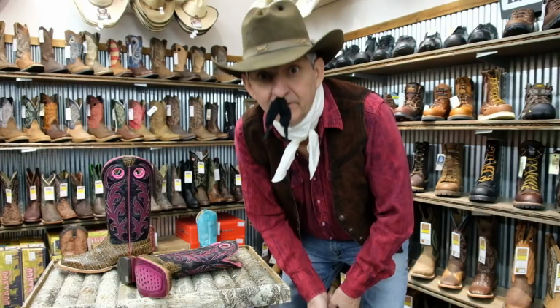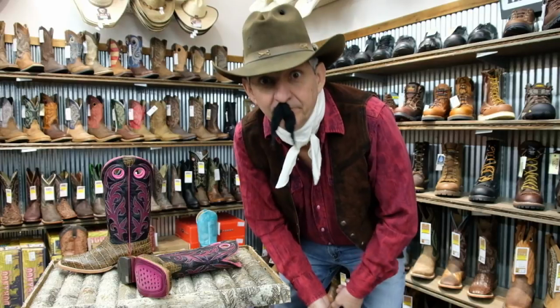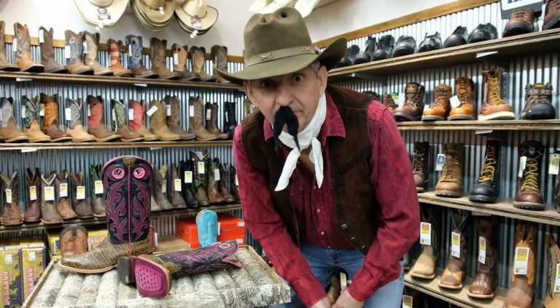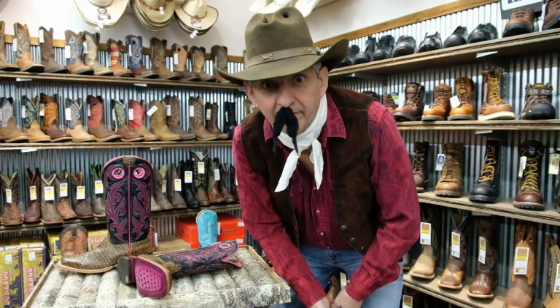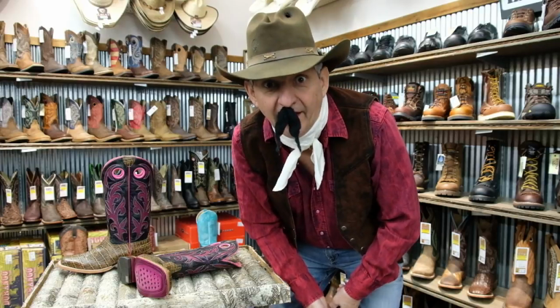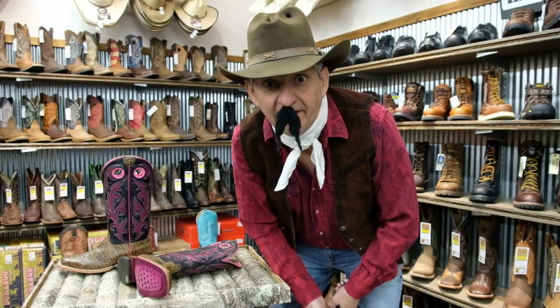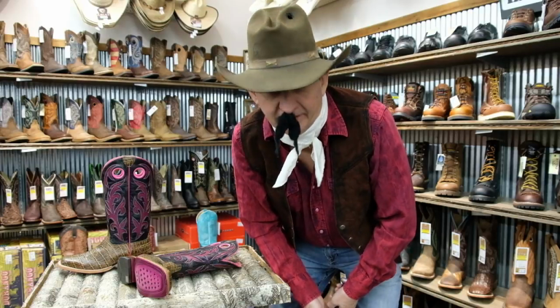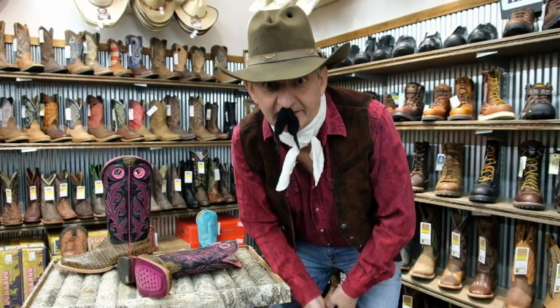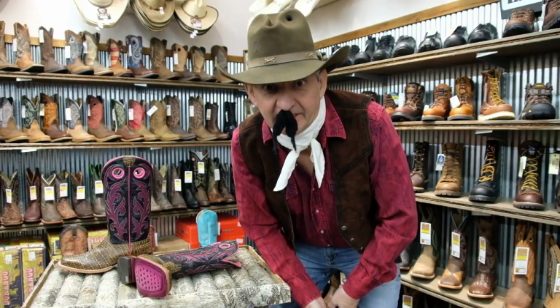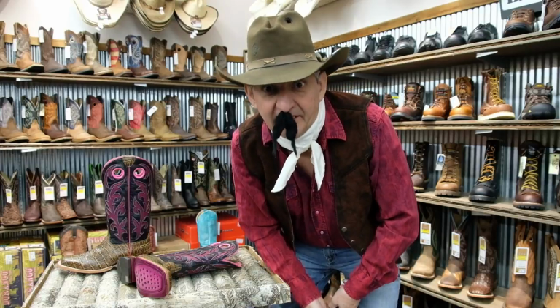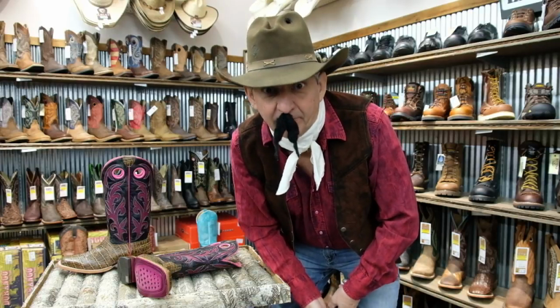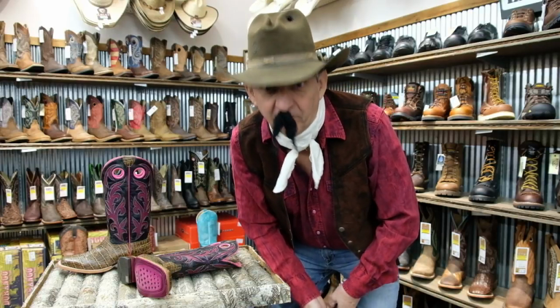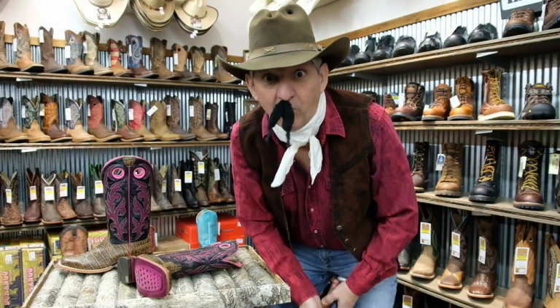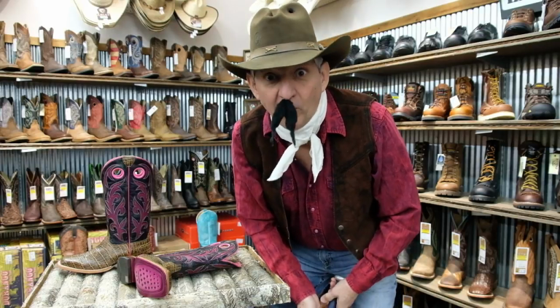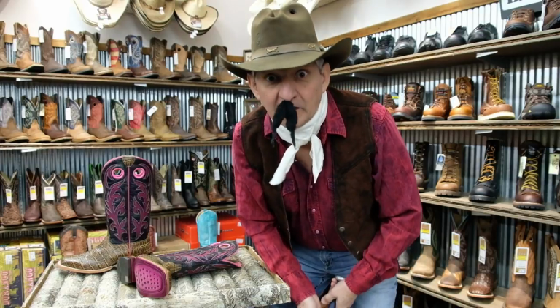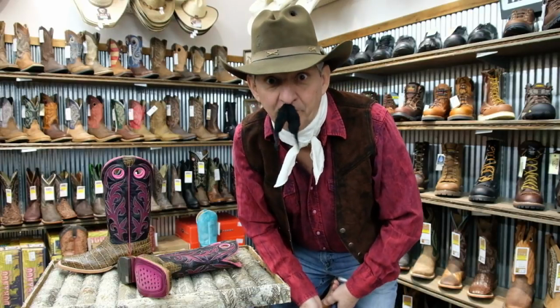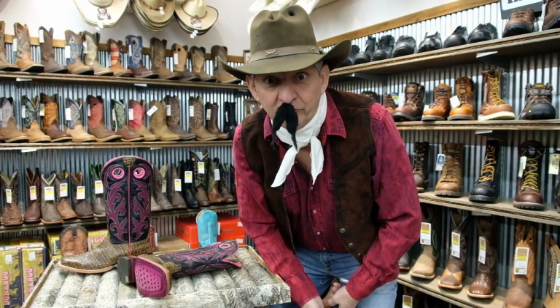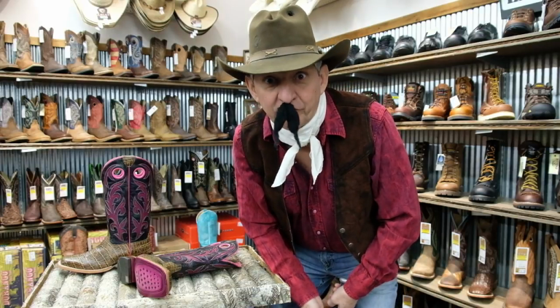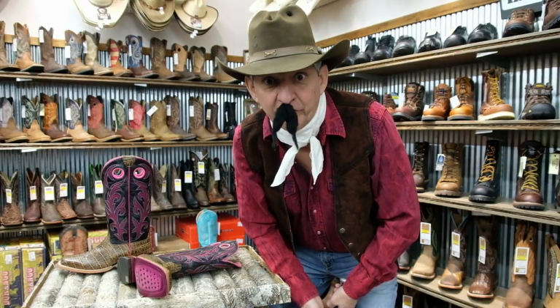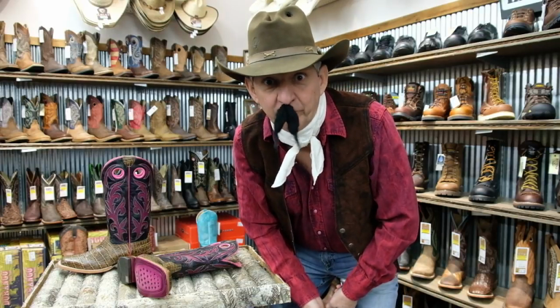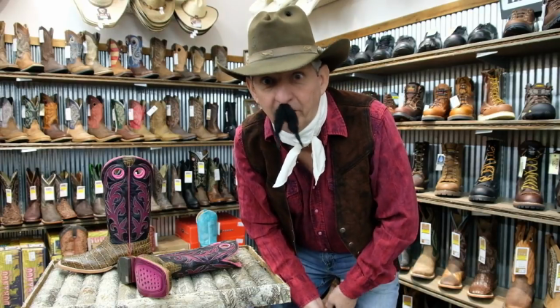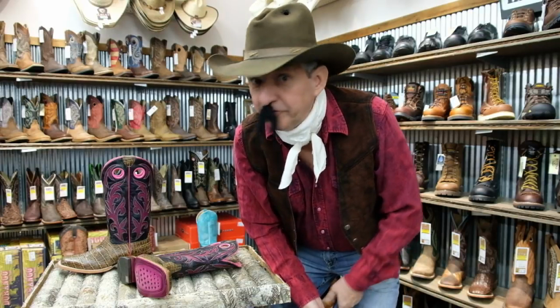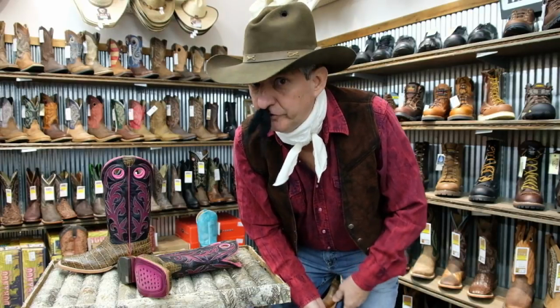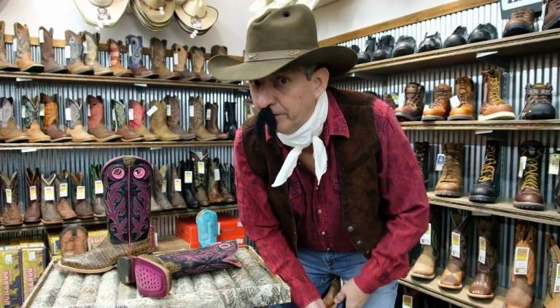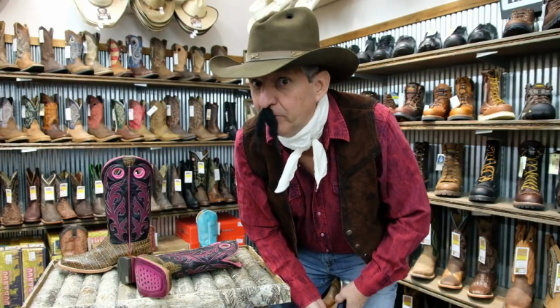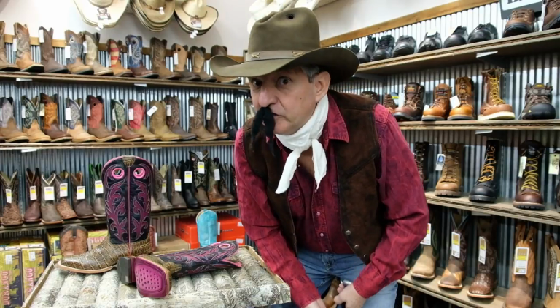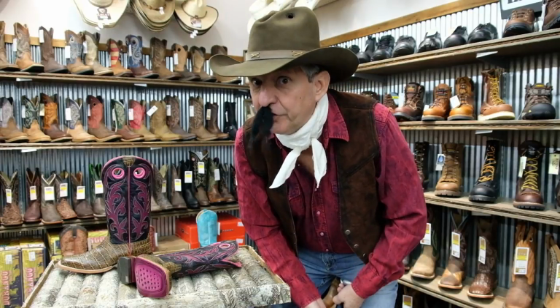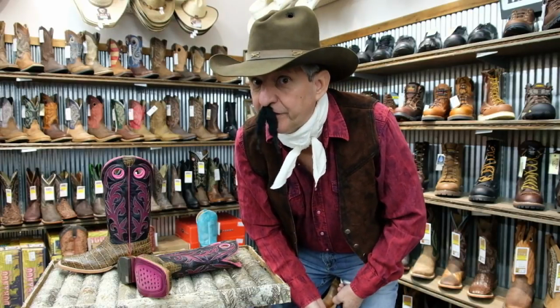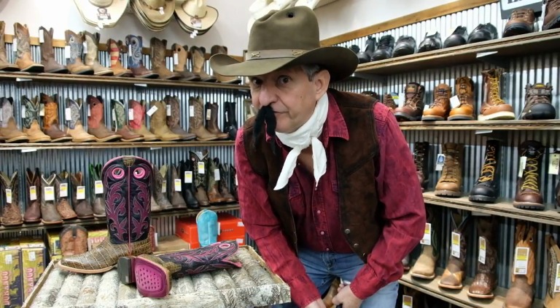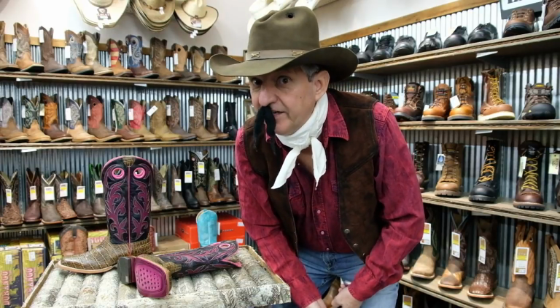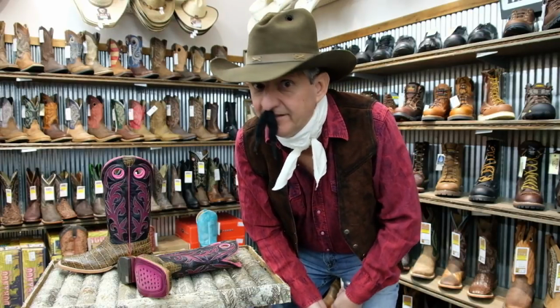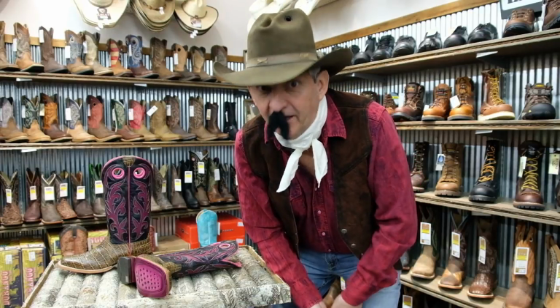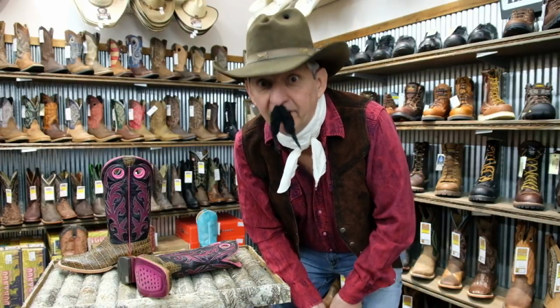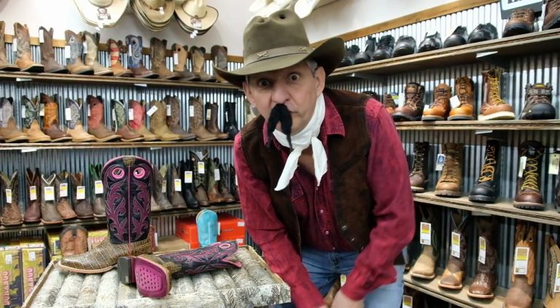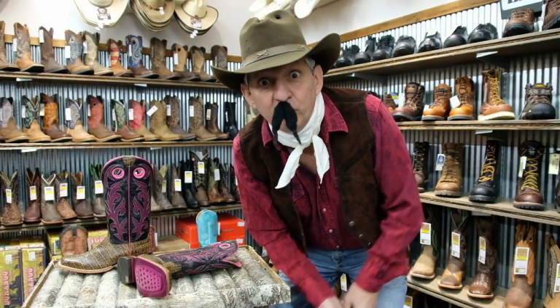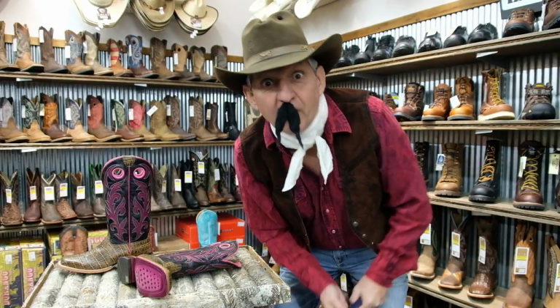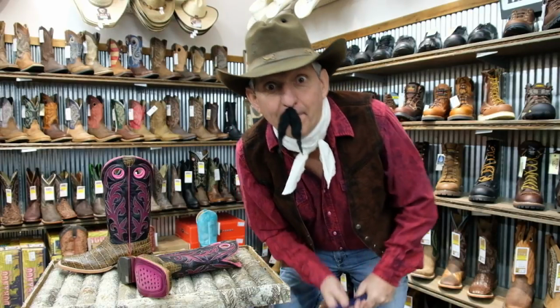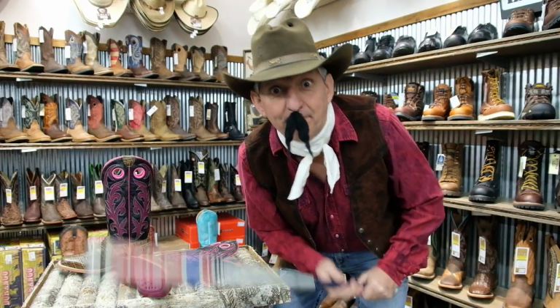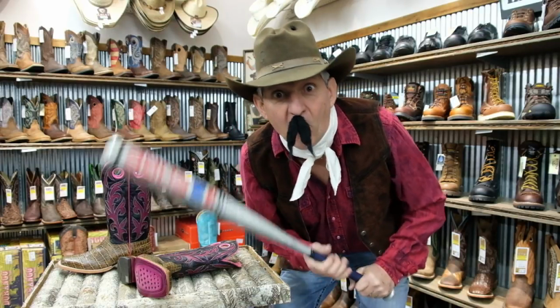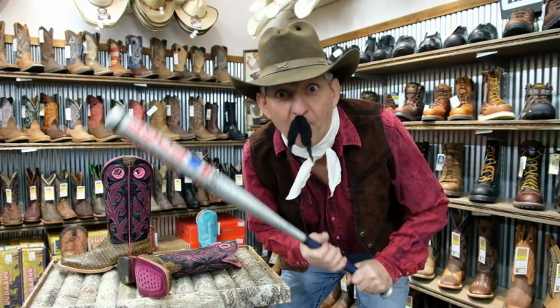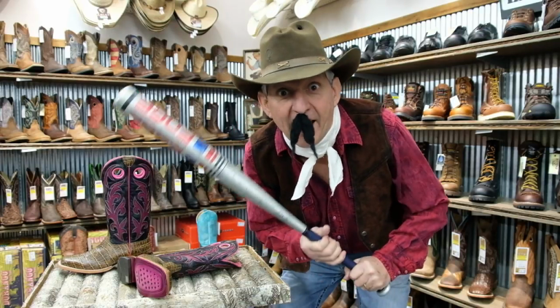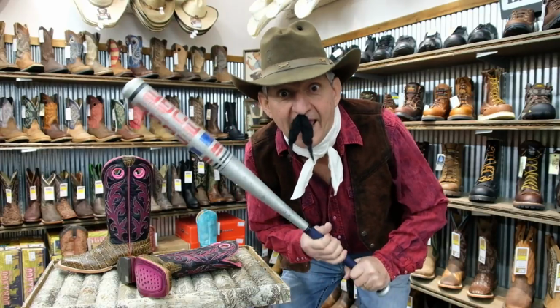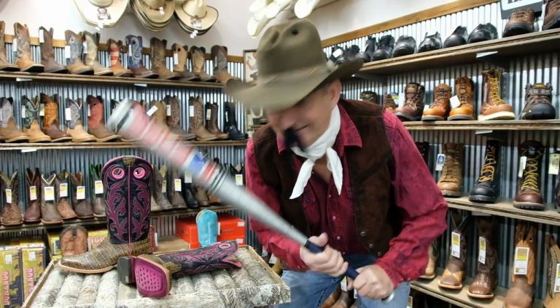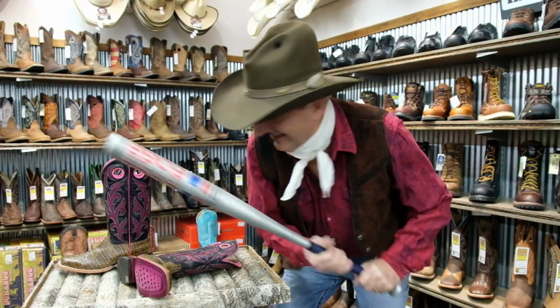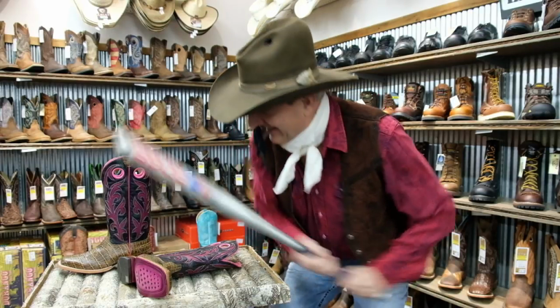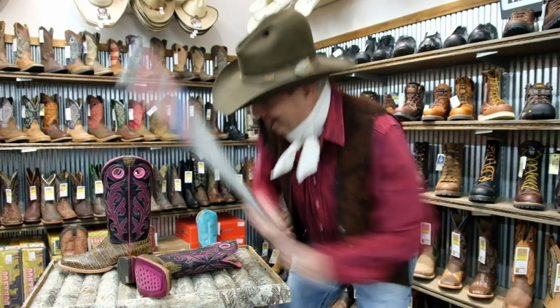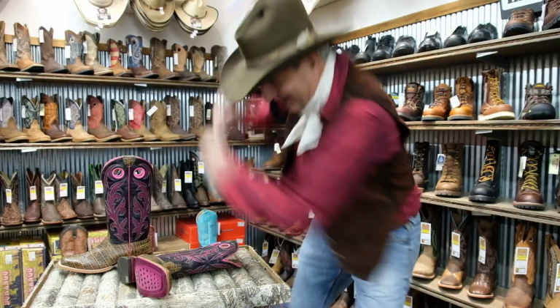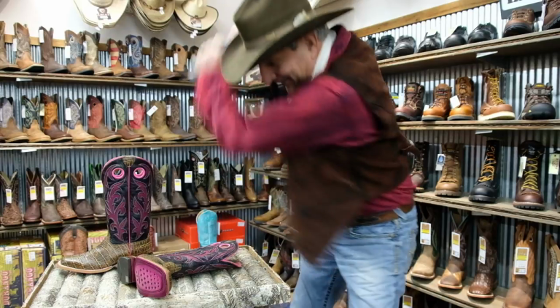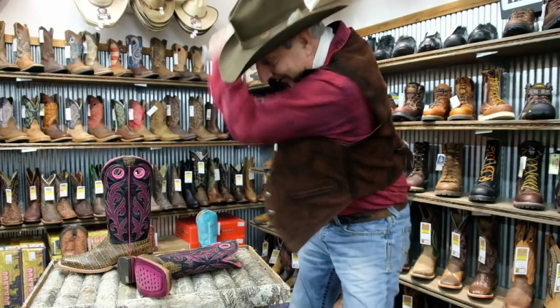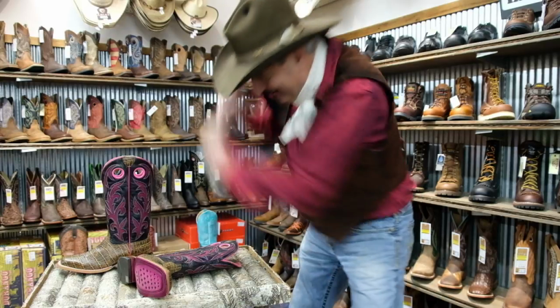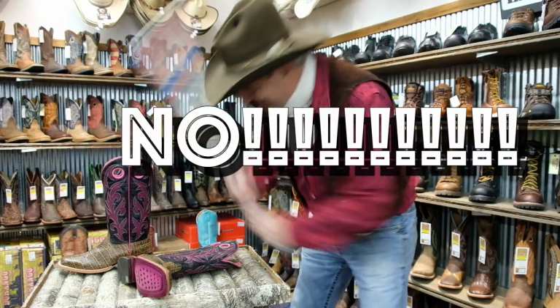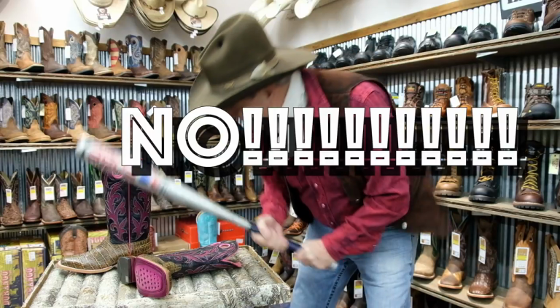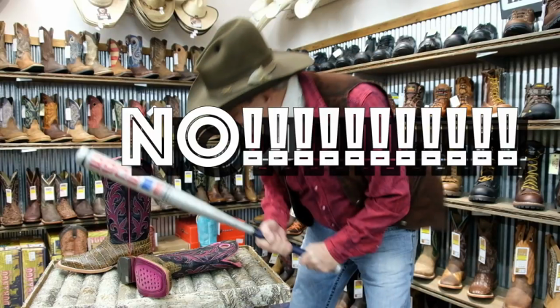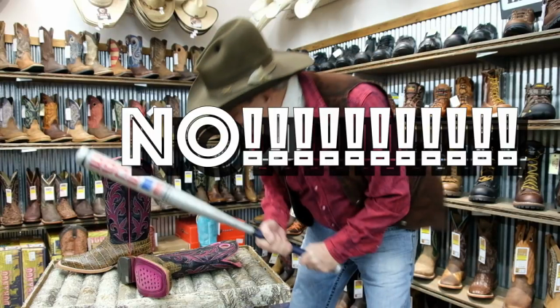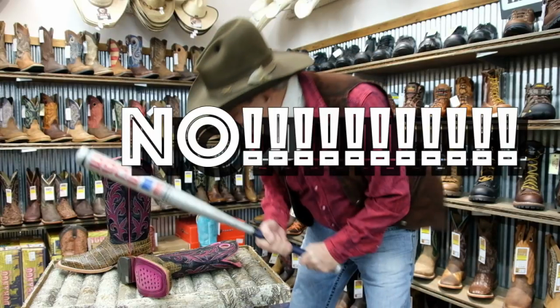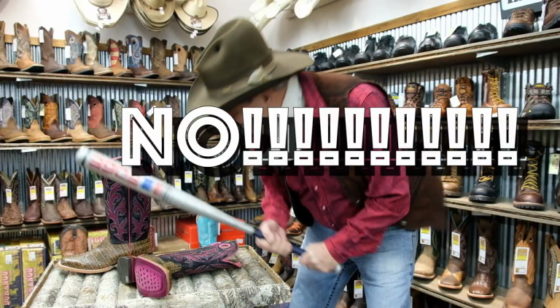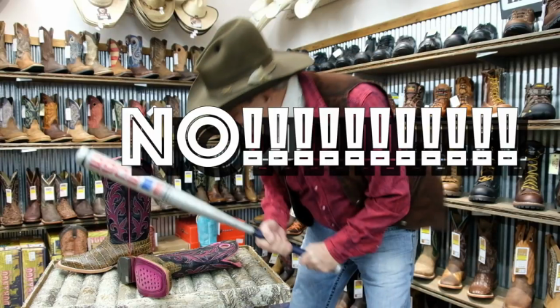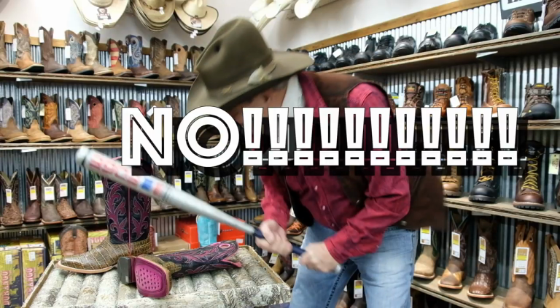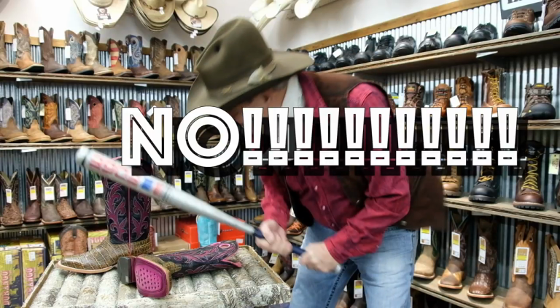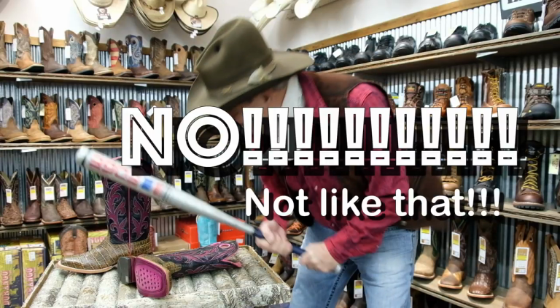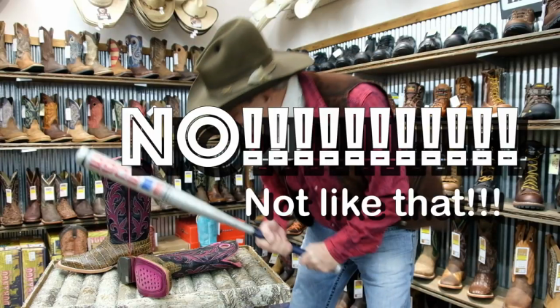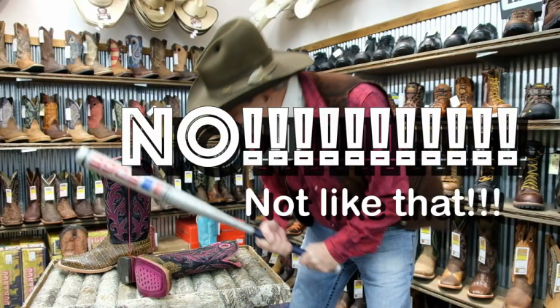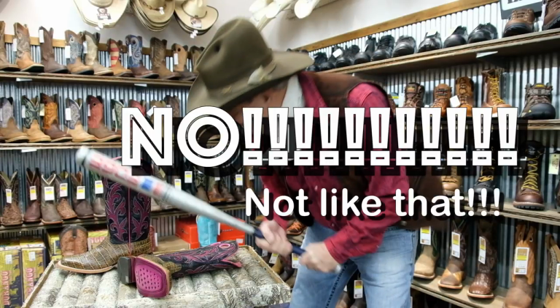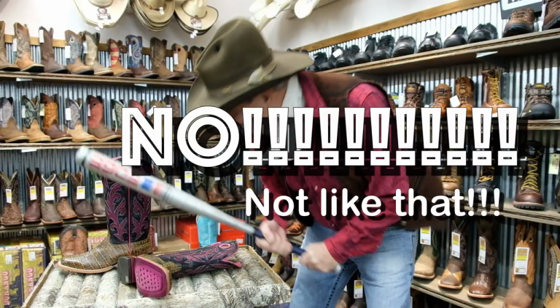Hey, this is Slim from Boyer's Boot and Shoe. Do your boots hurt your feet? Use a ball bat. No! Not like that!